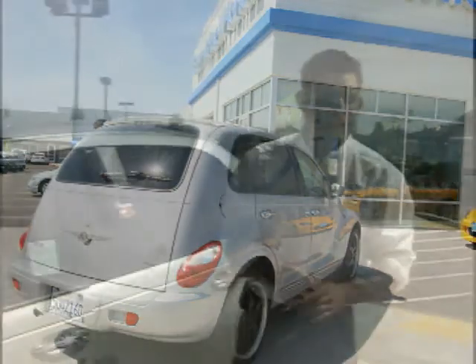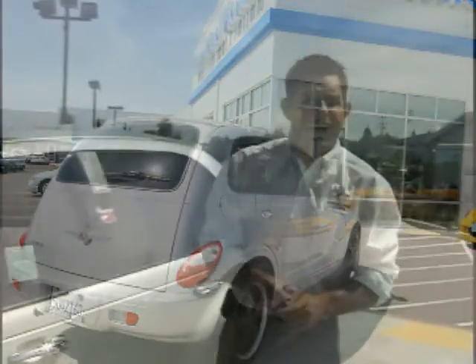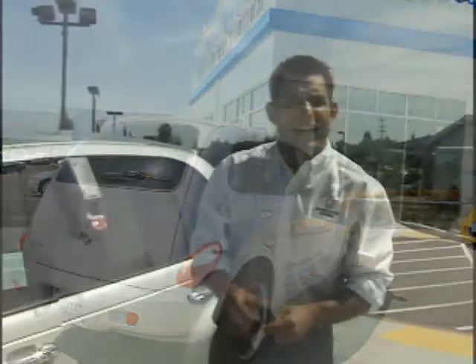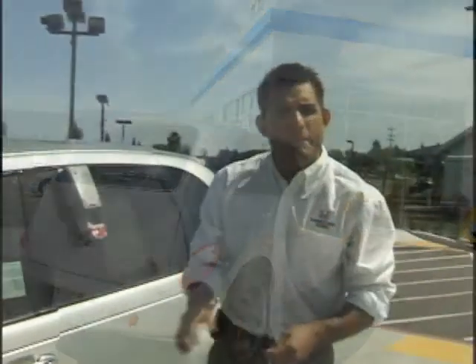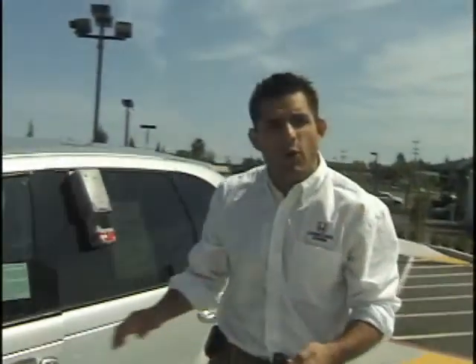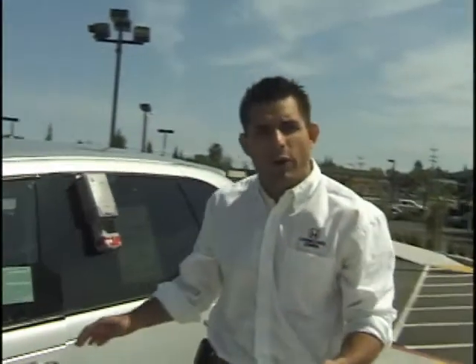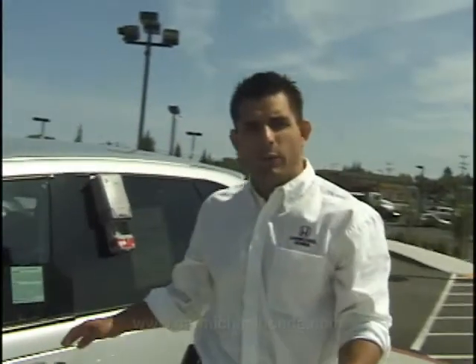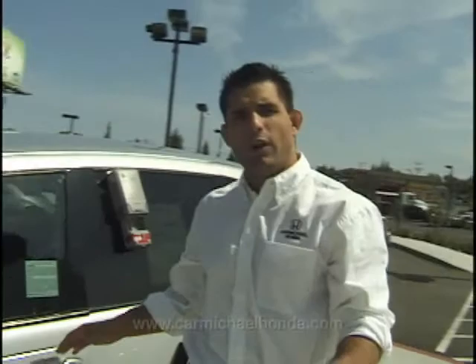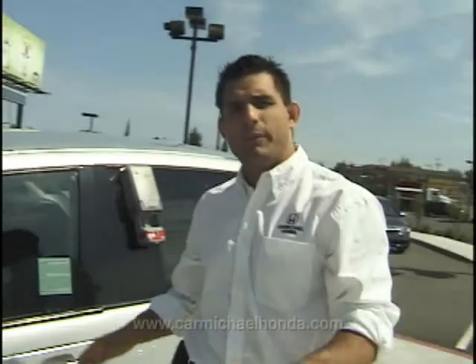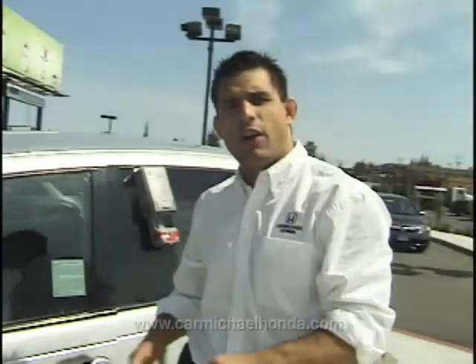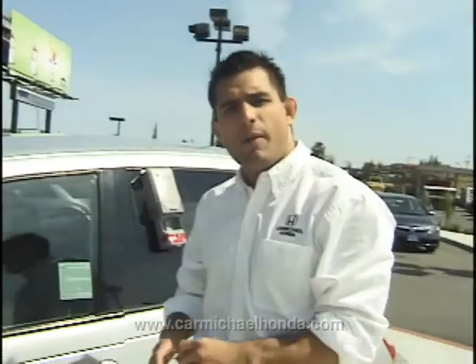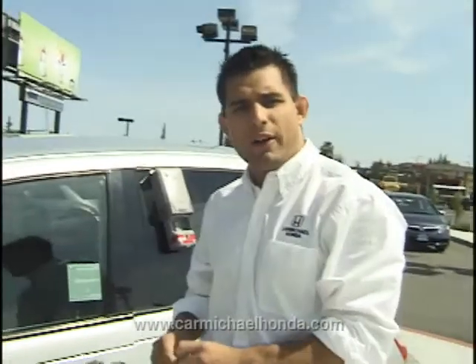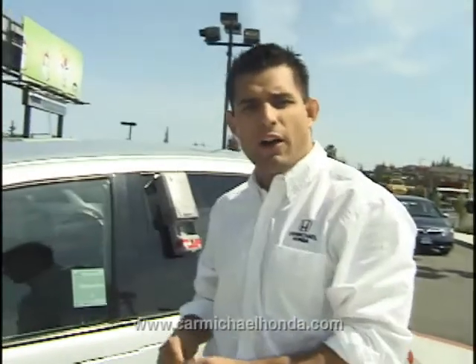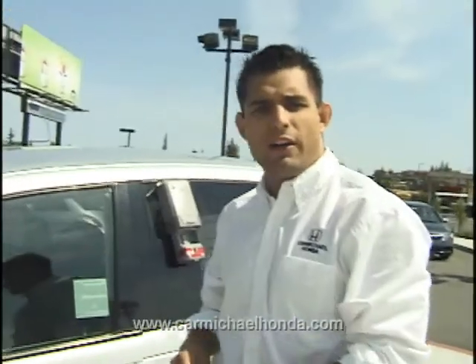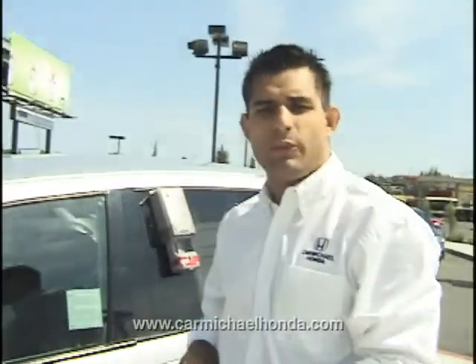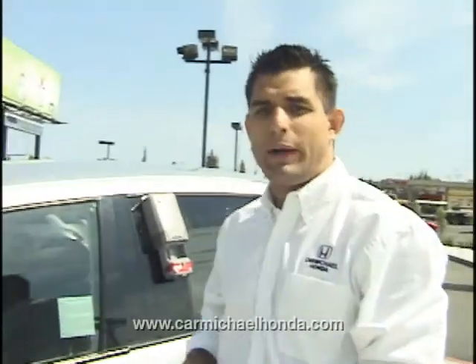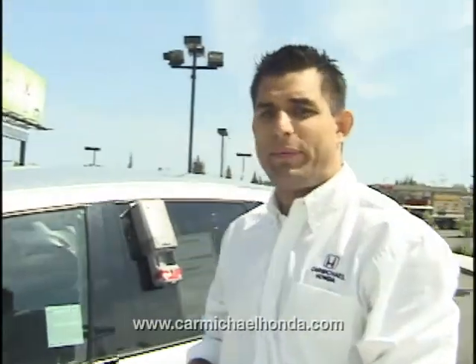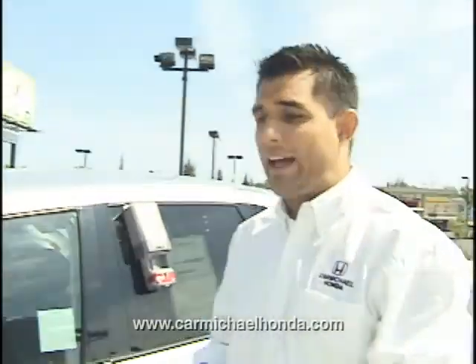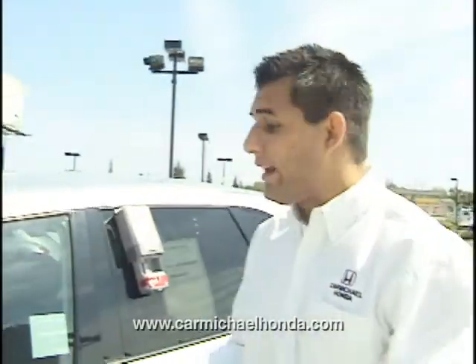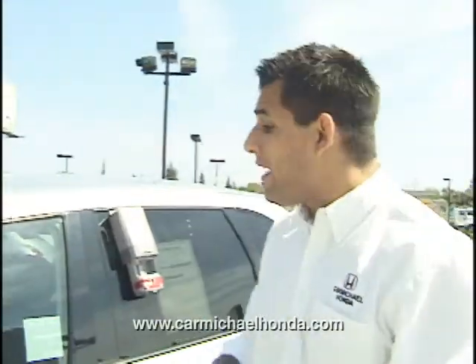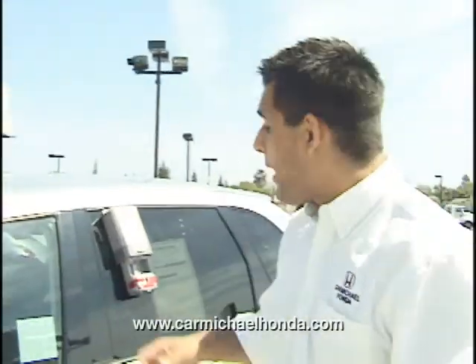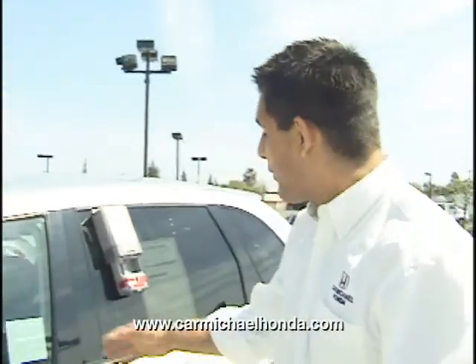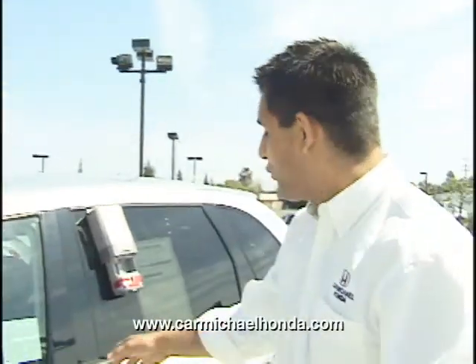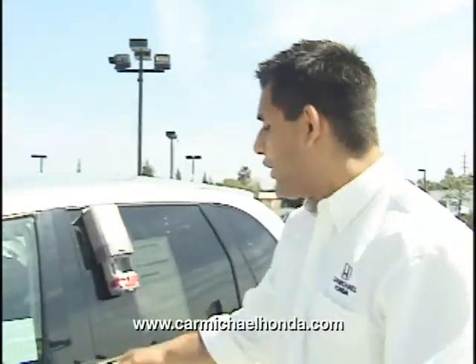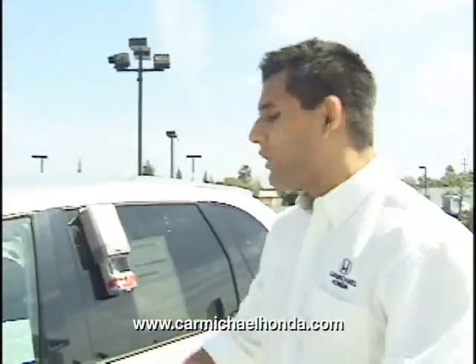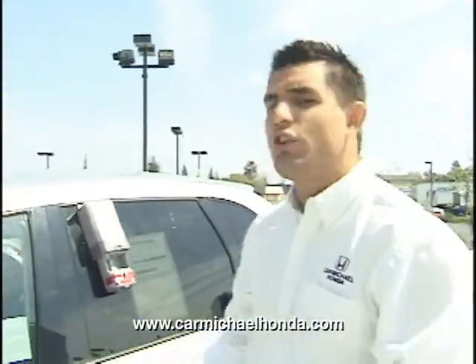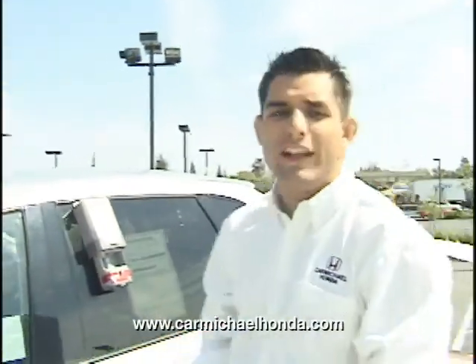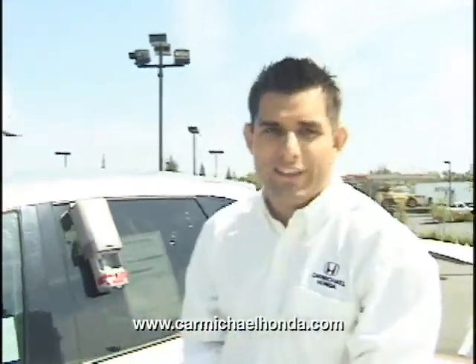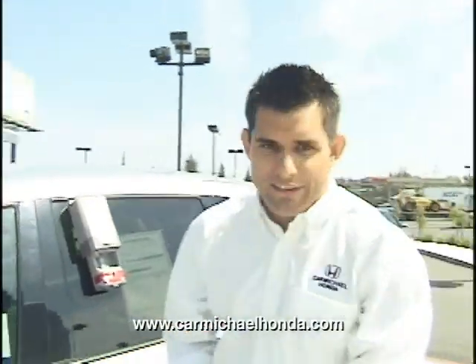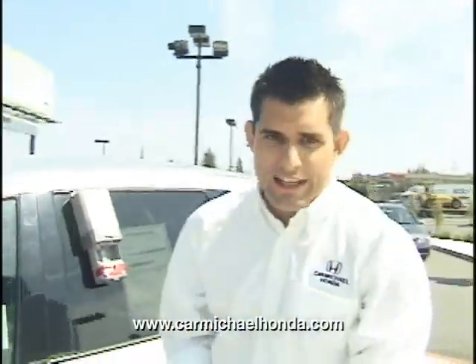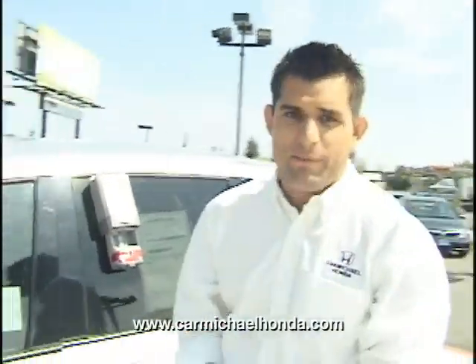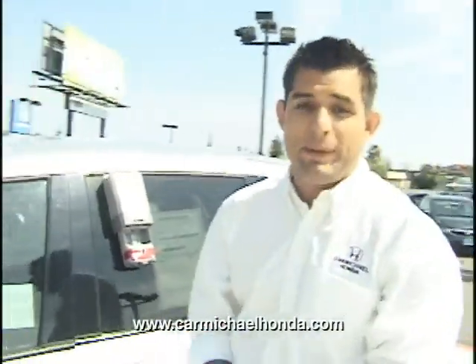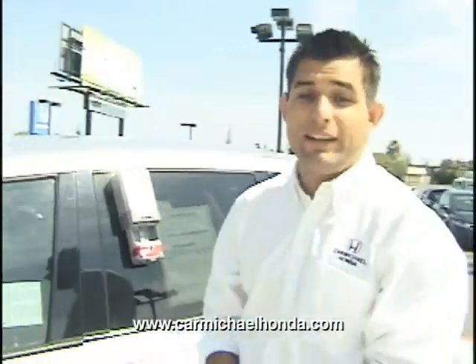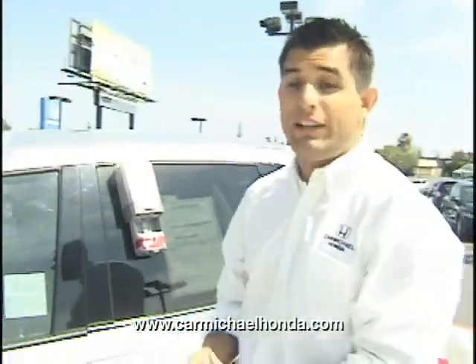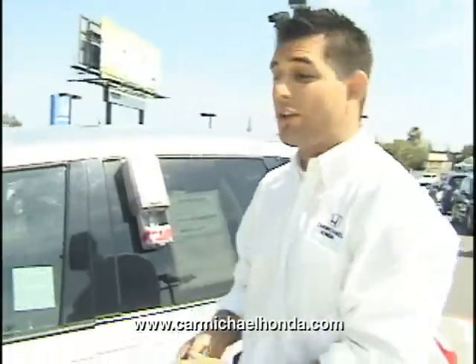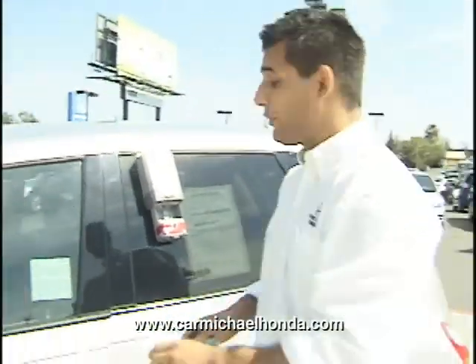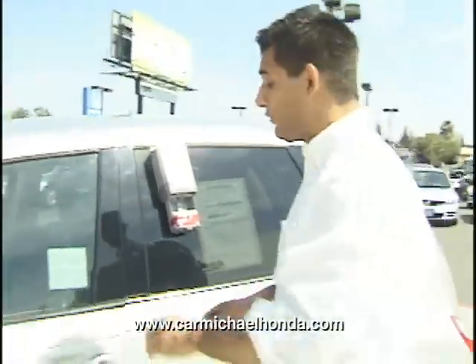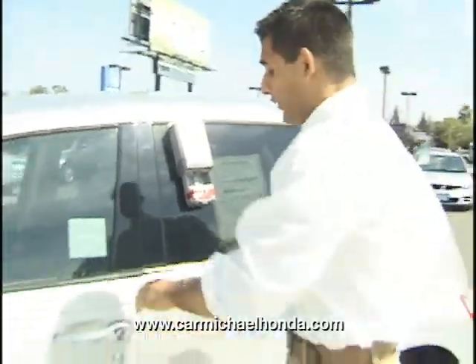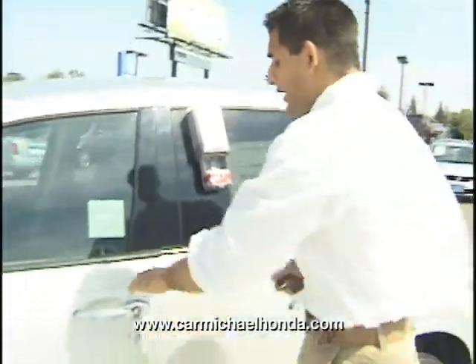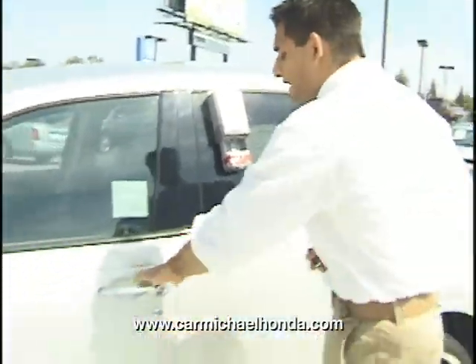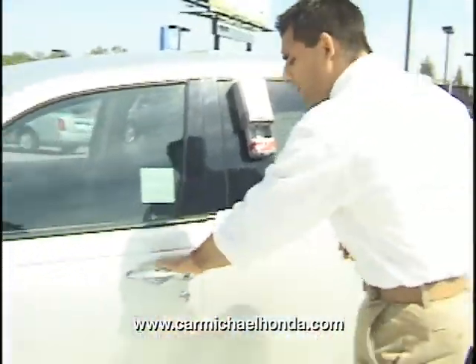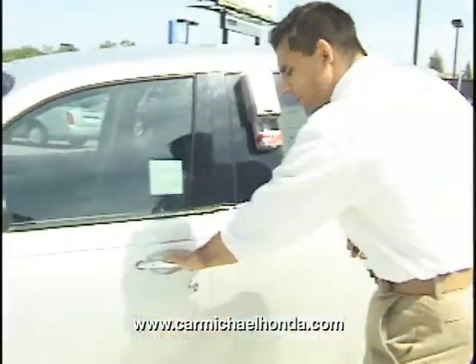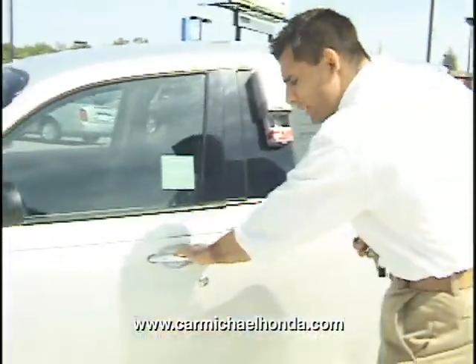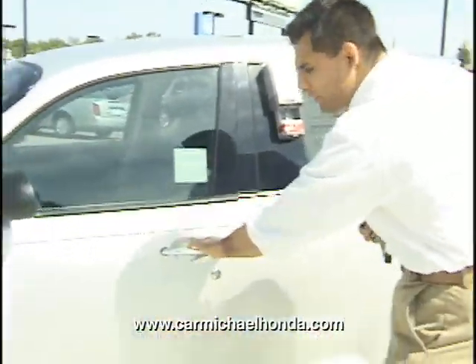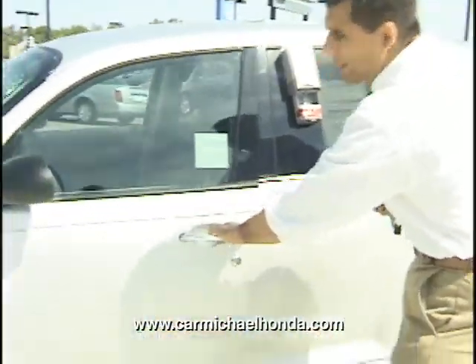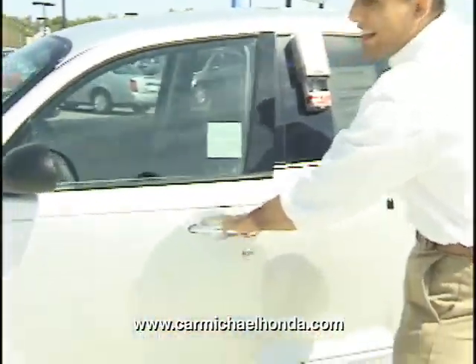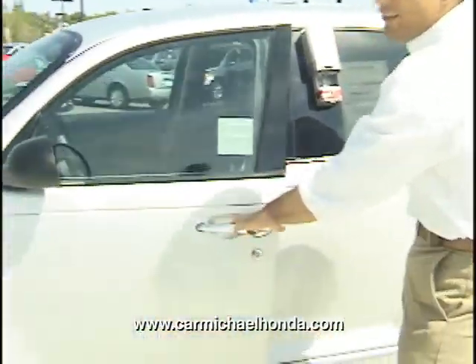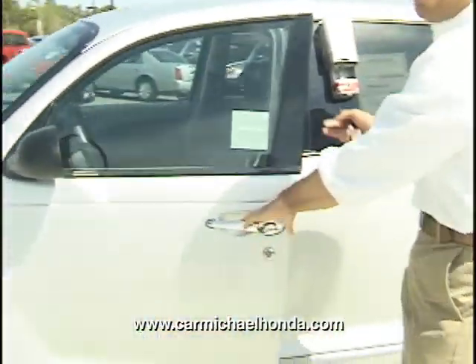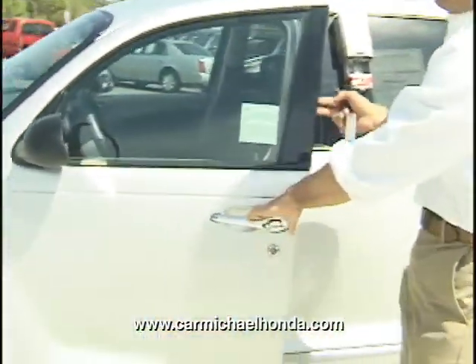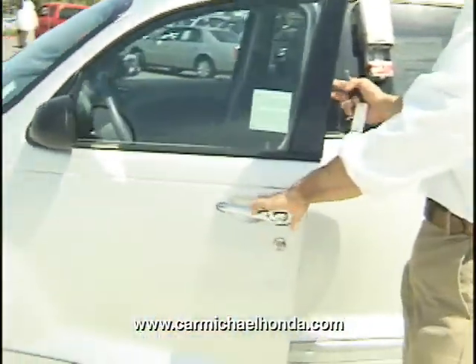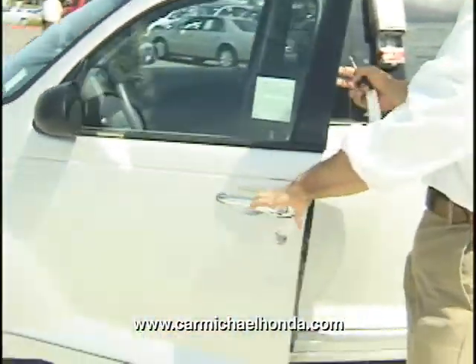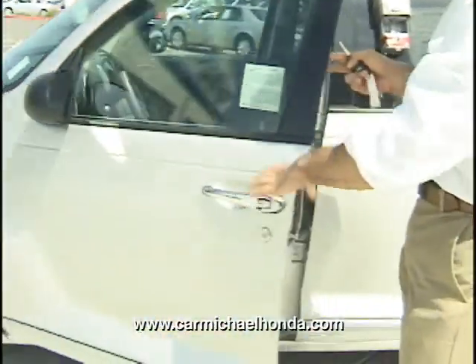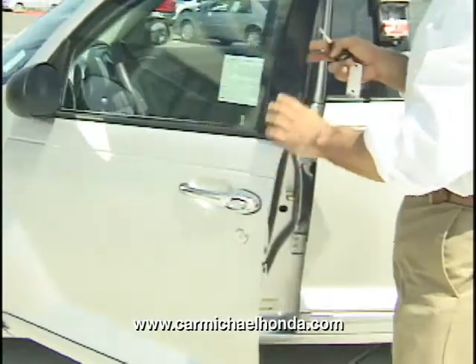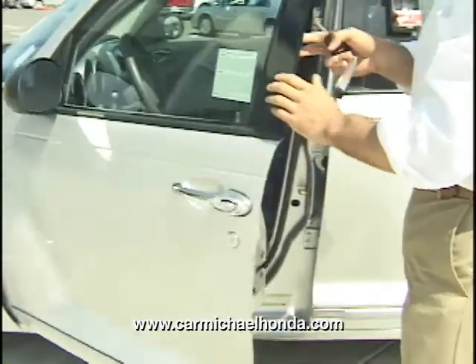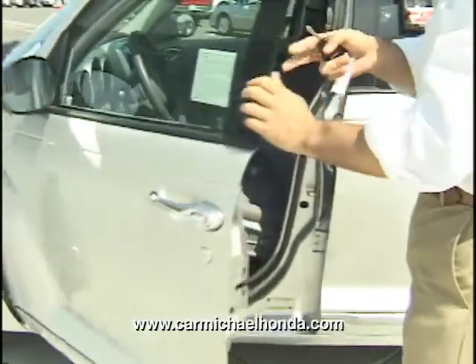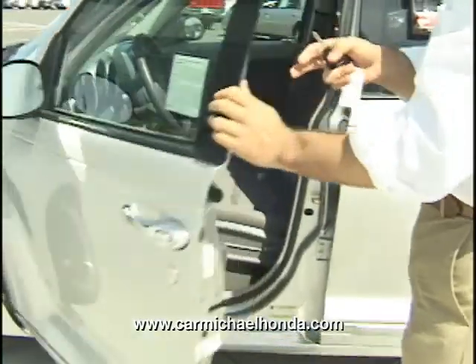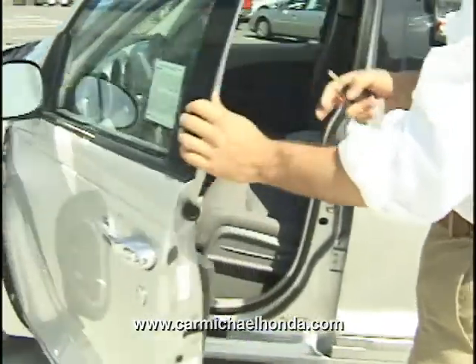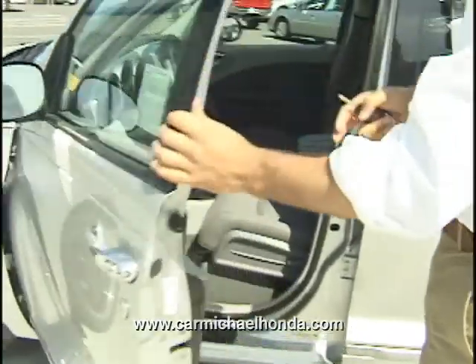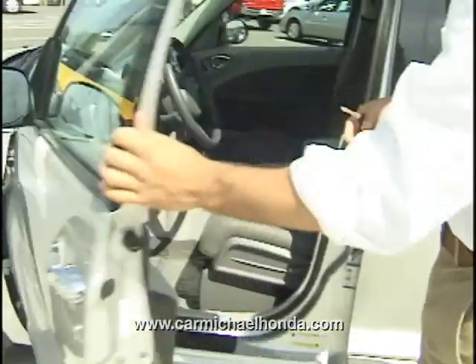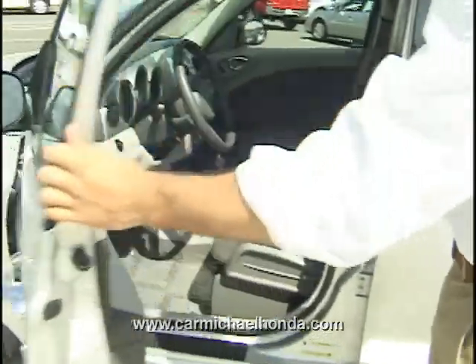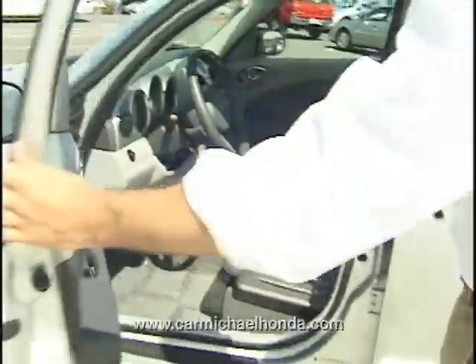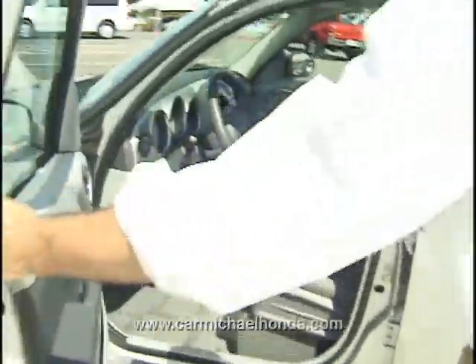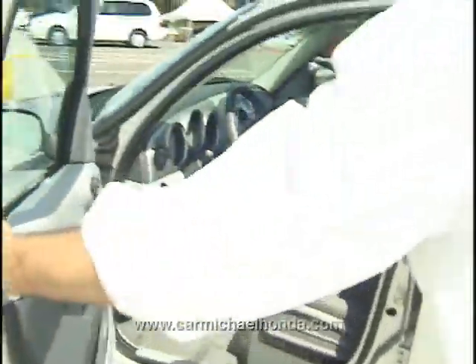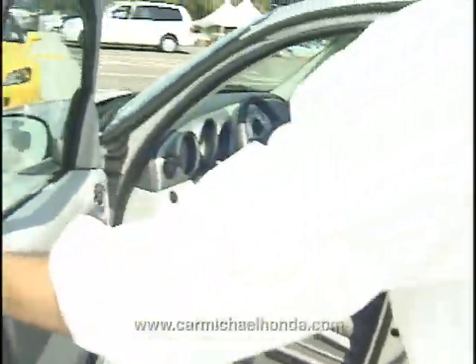Hi, I'm Gordon. Welcome to Carmichael Honda's website. I'm going to show you our 2007 PT Cruiser. It has 33,000 miles on it — very little mileage for what it is.